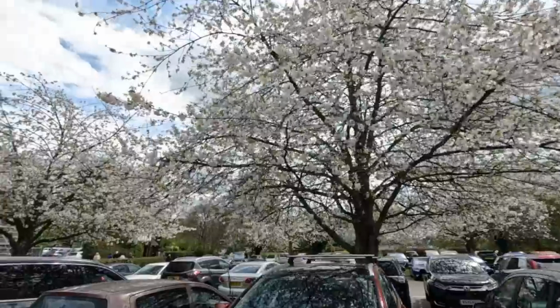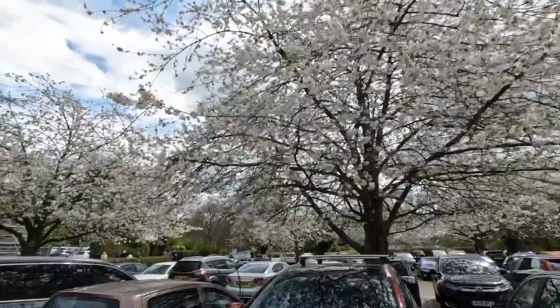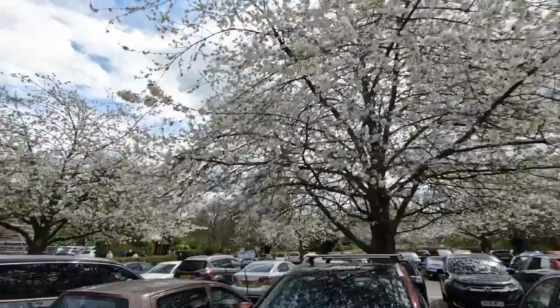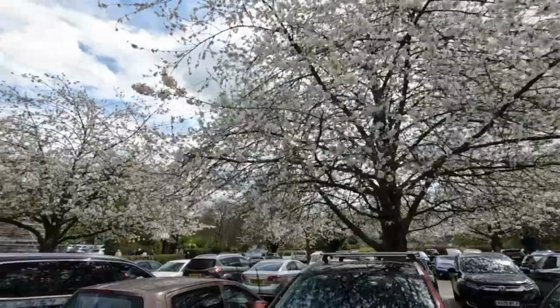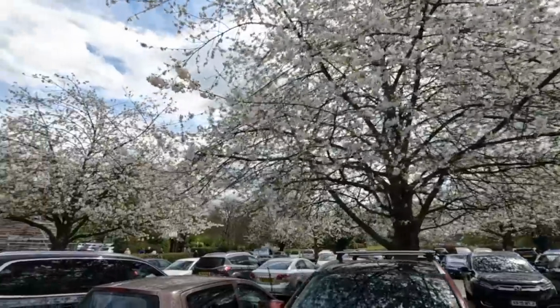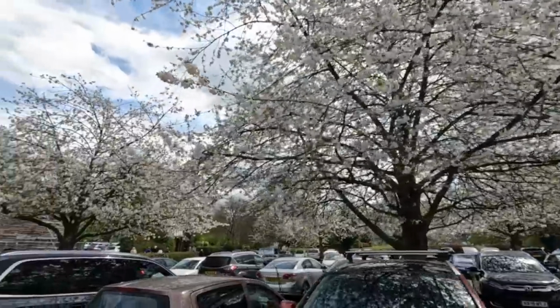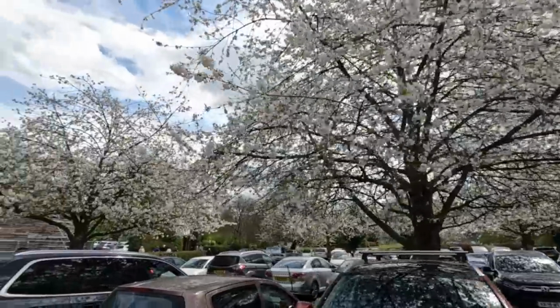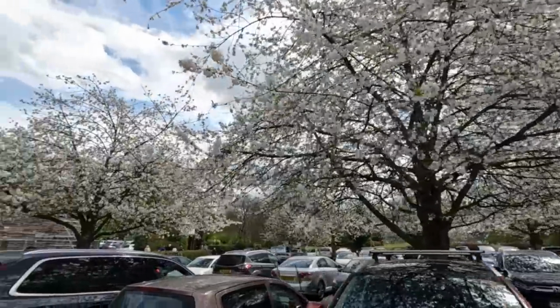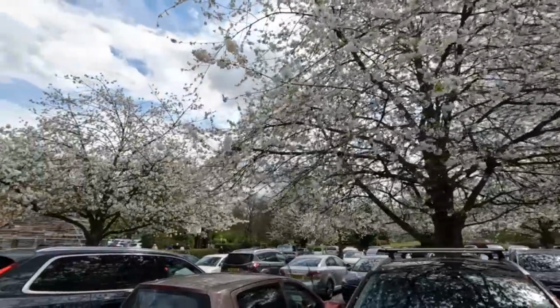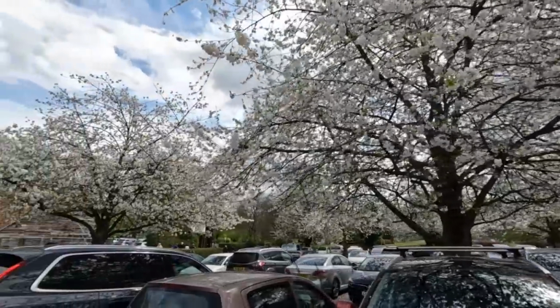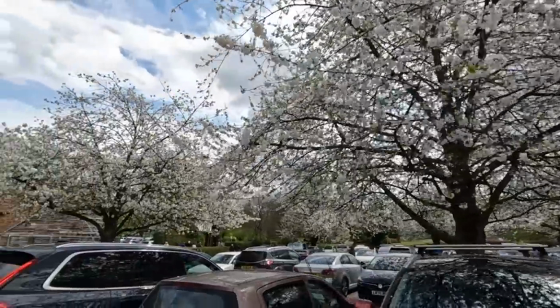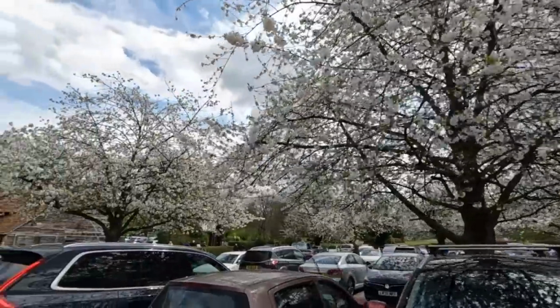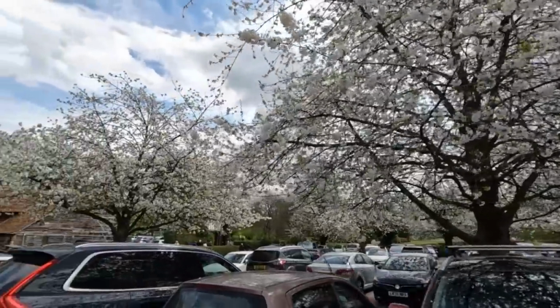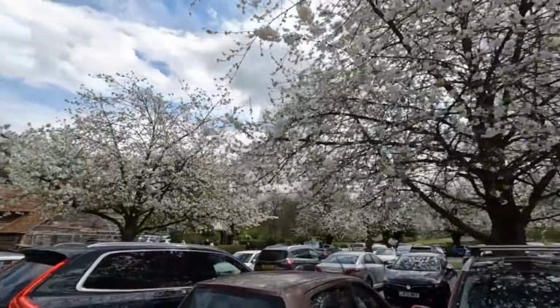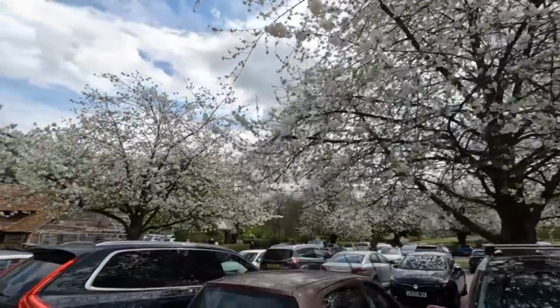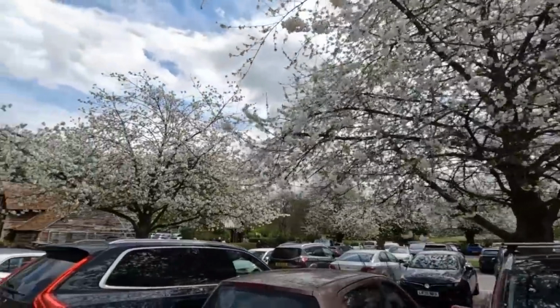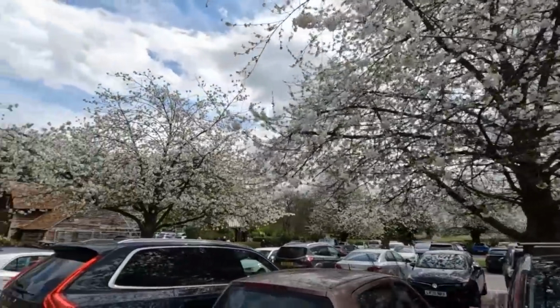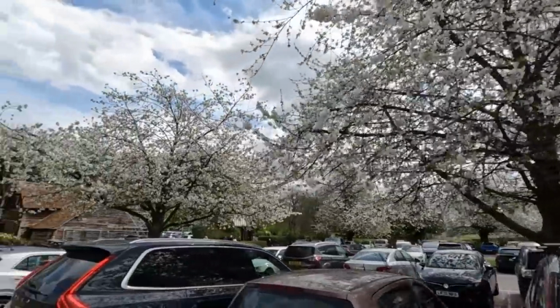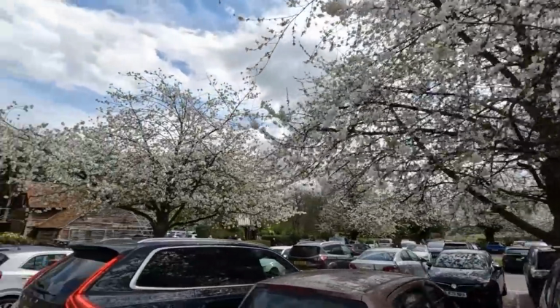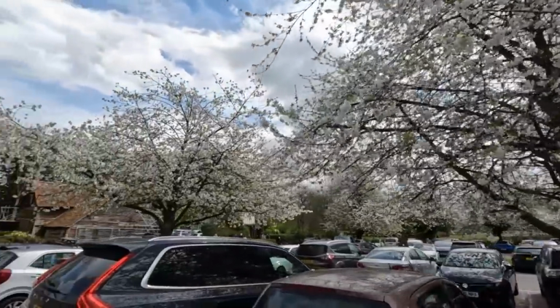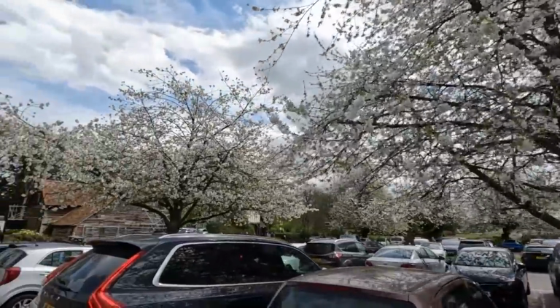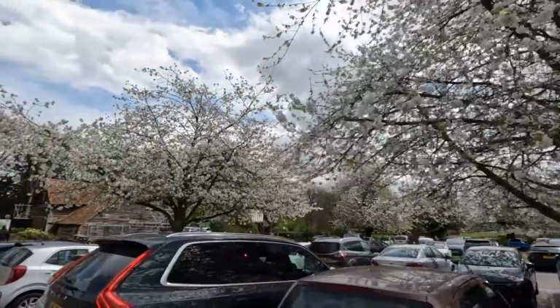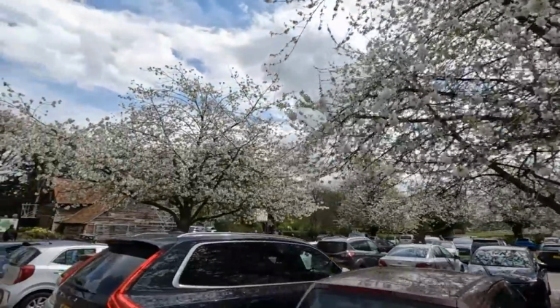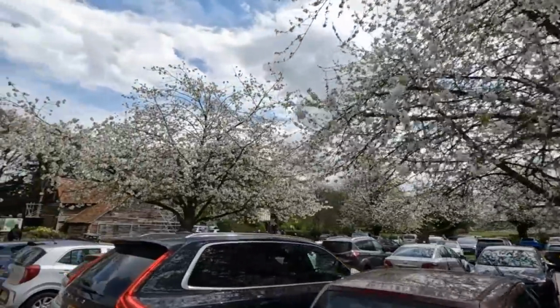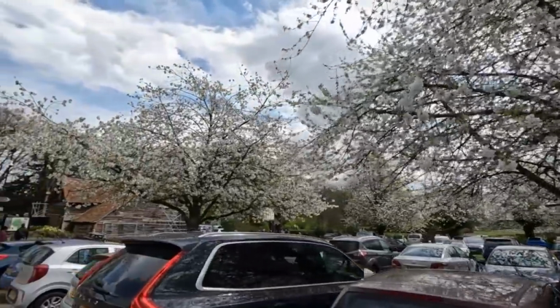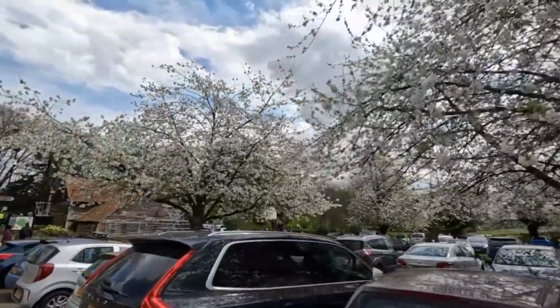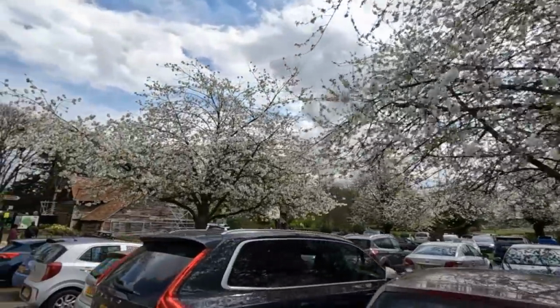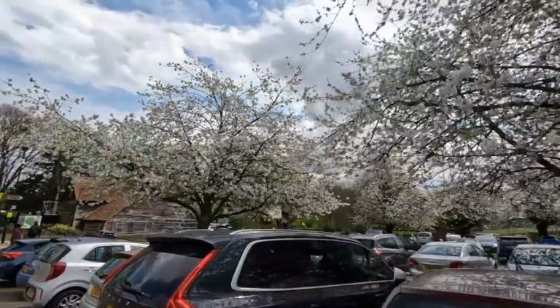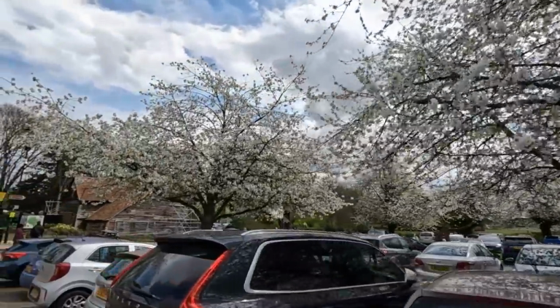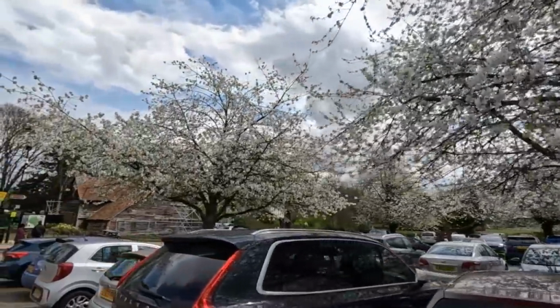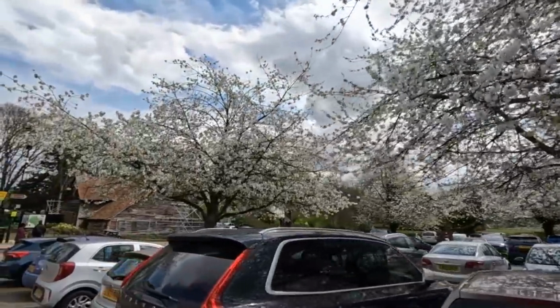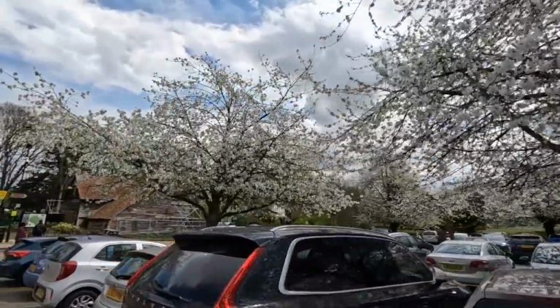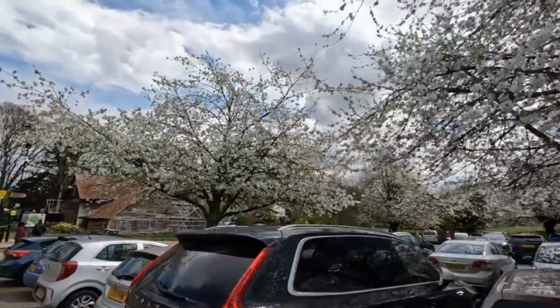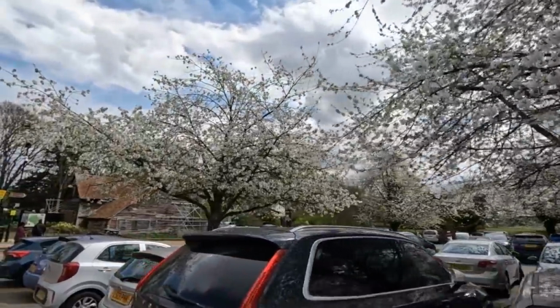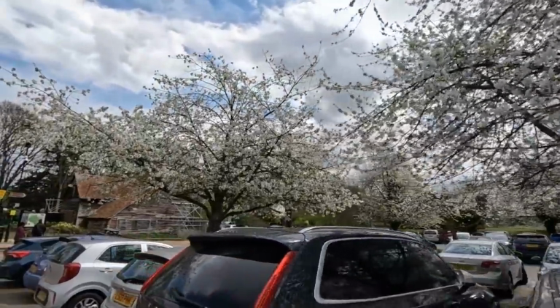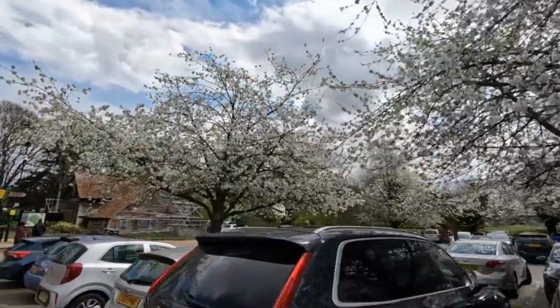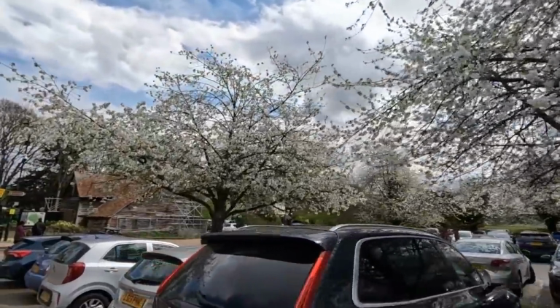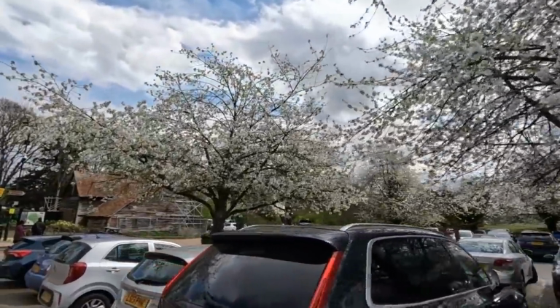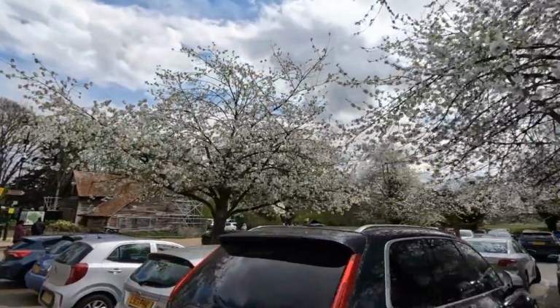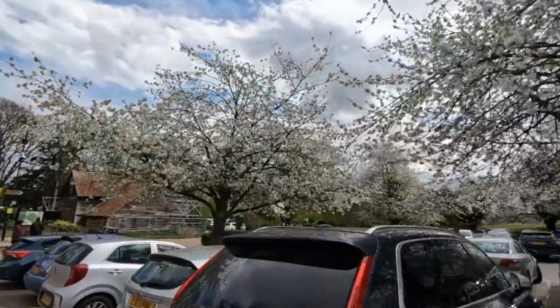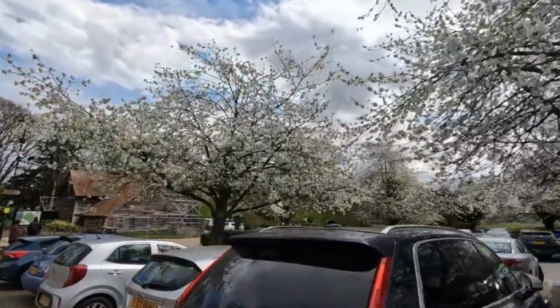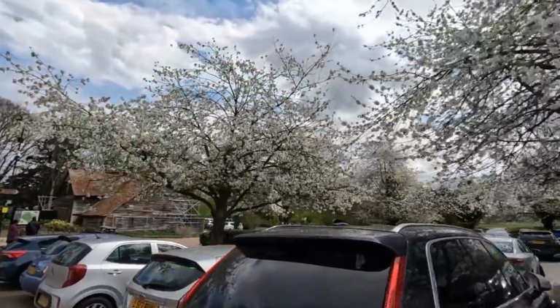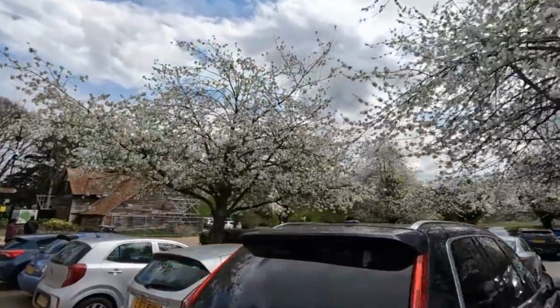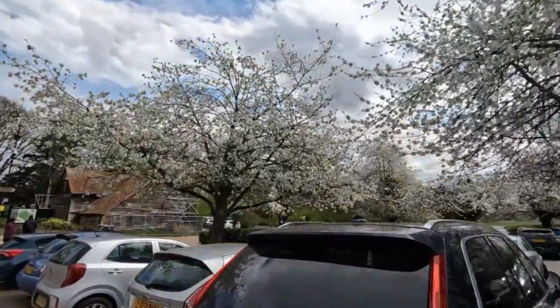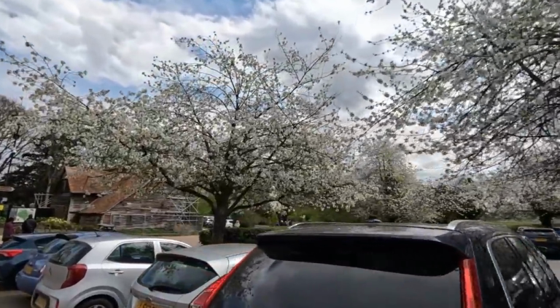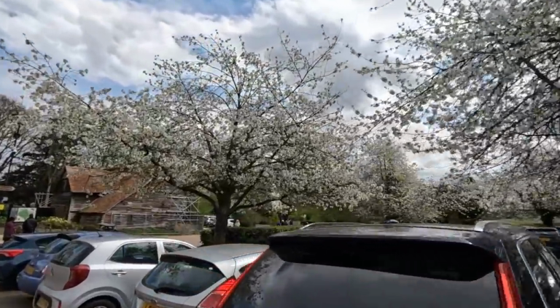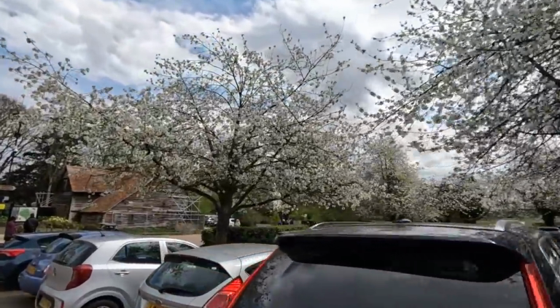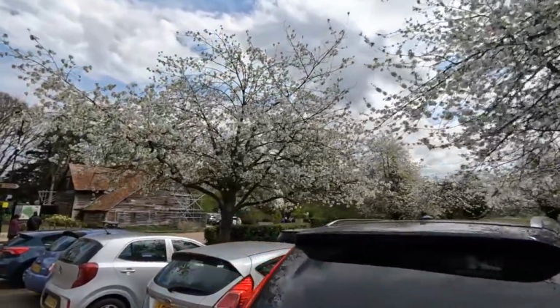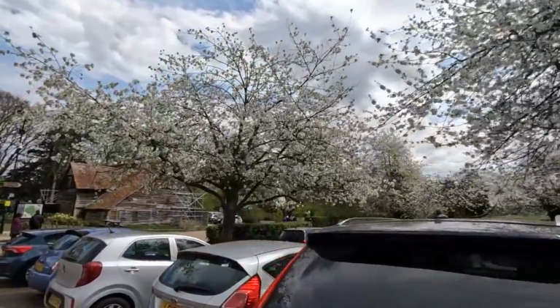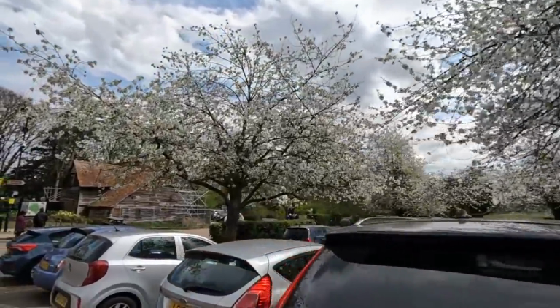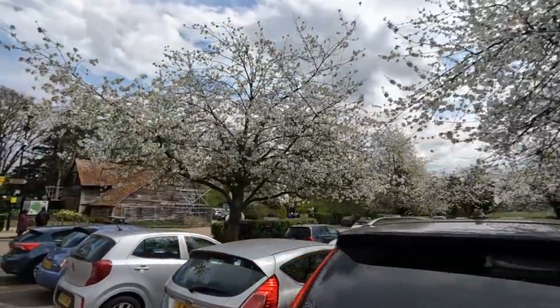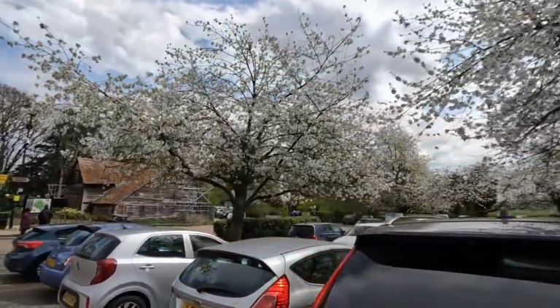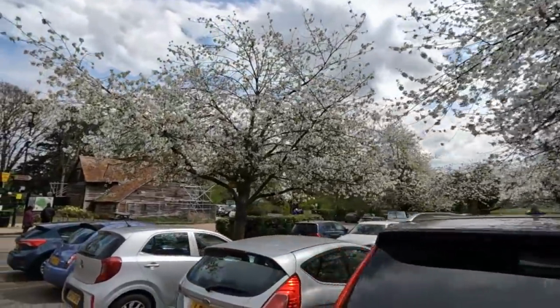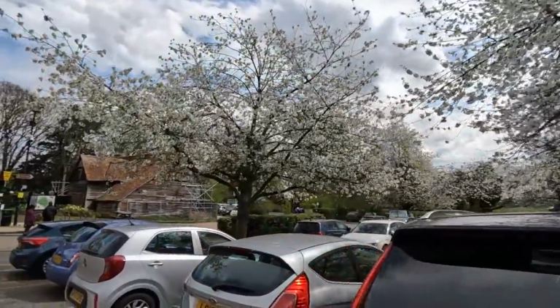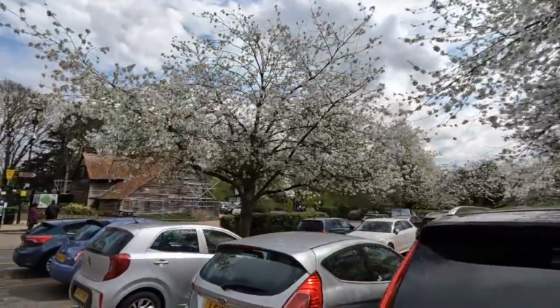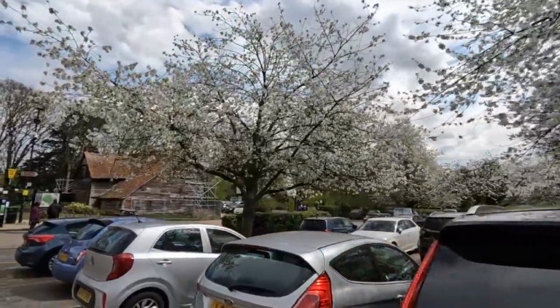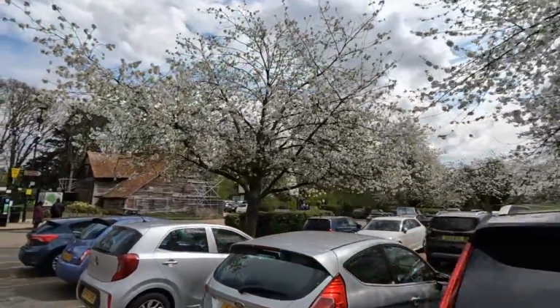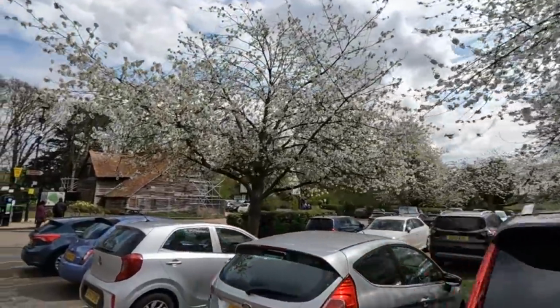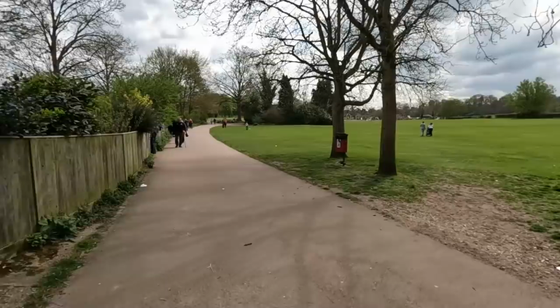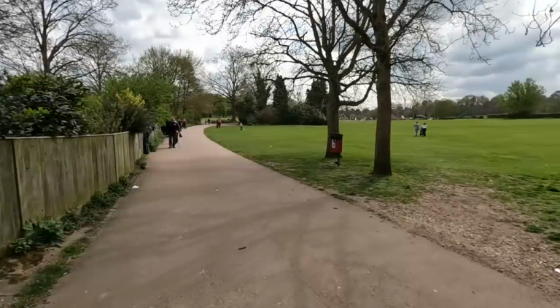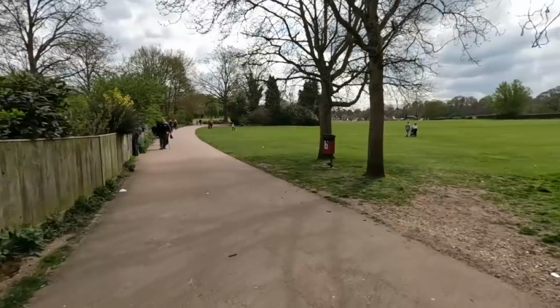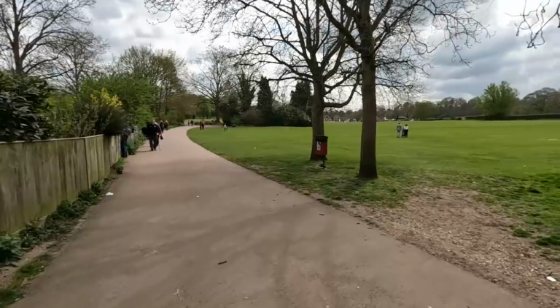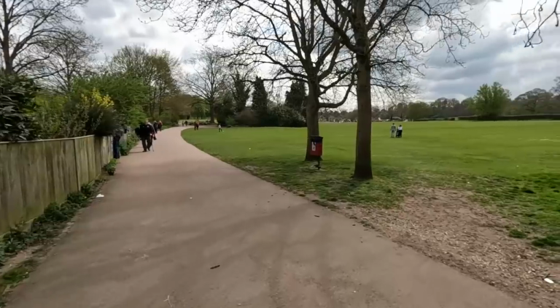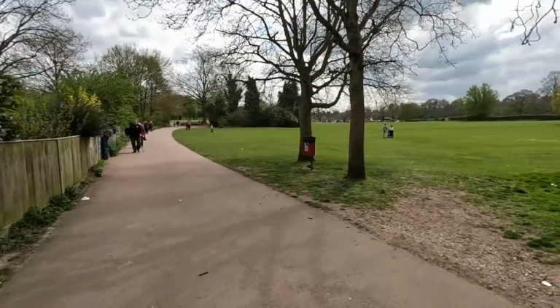Life was hard, made bearable by sports, games, and festivals. Beautiful trees in blossom — that's the park.